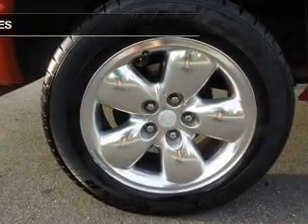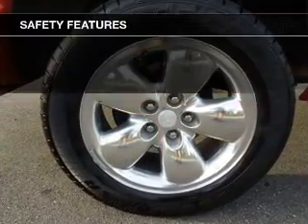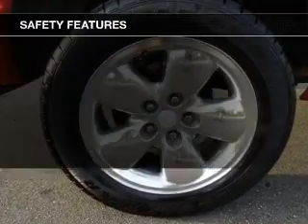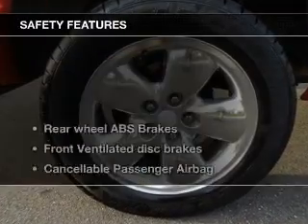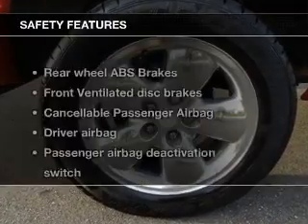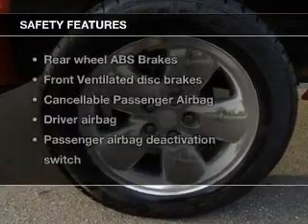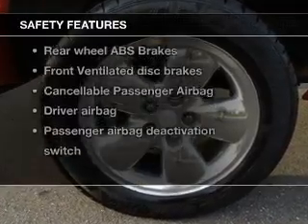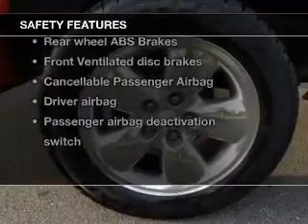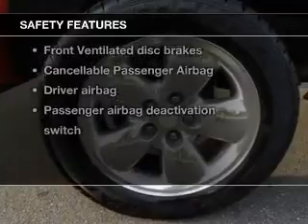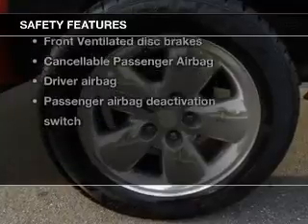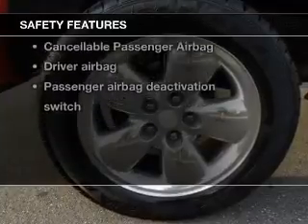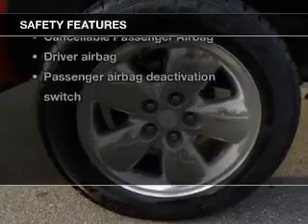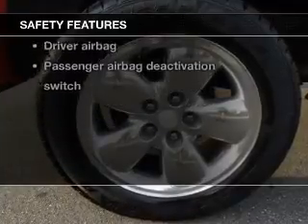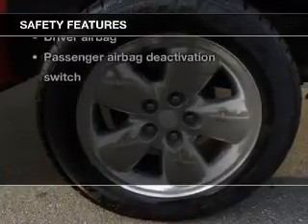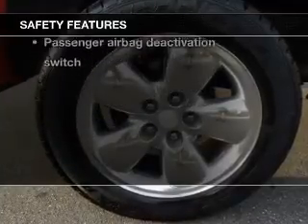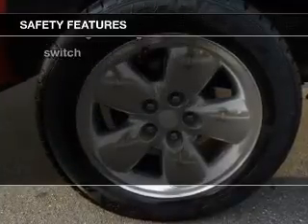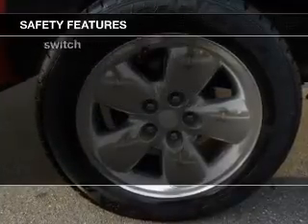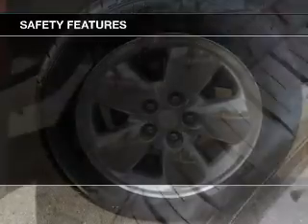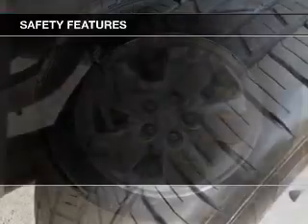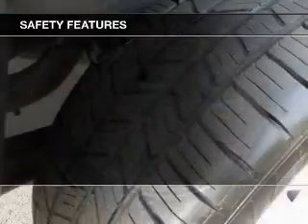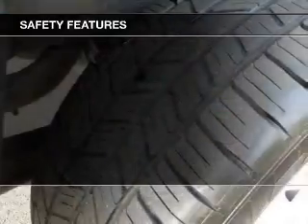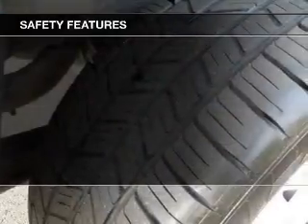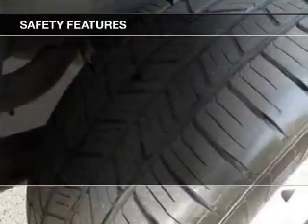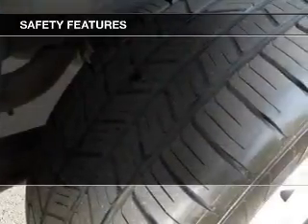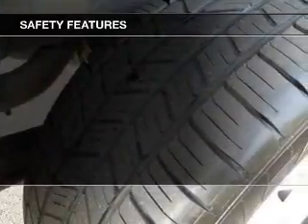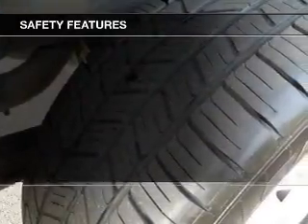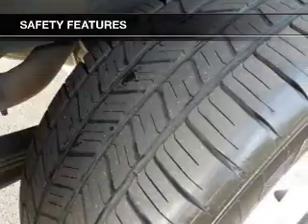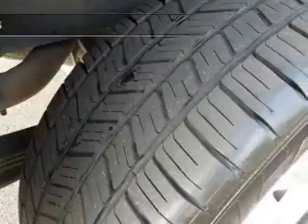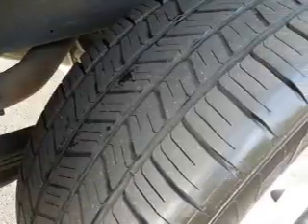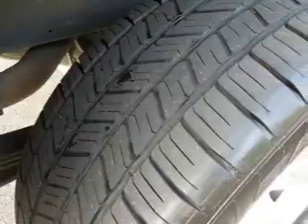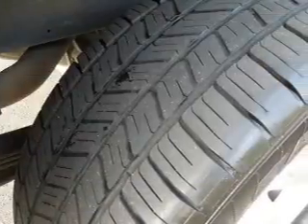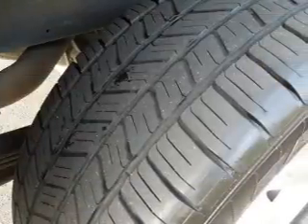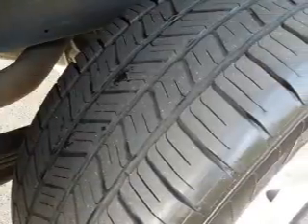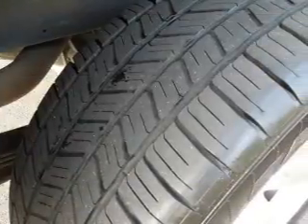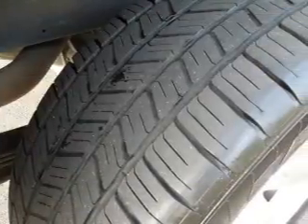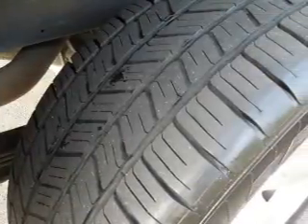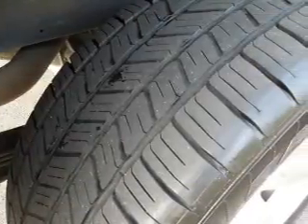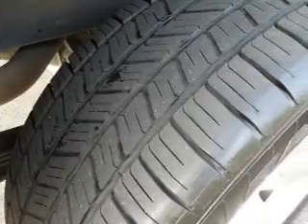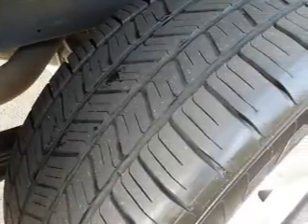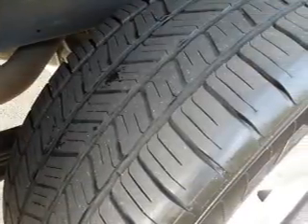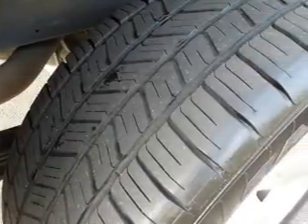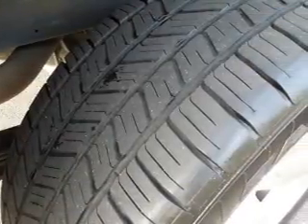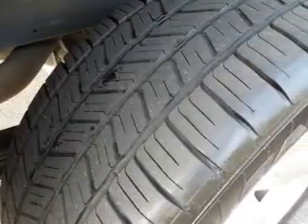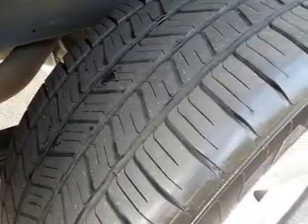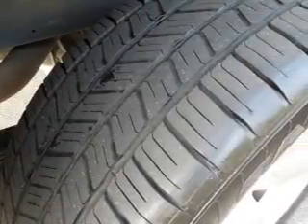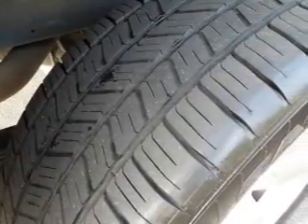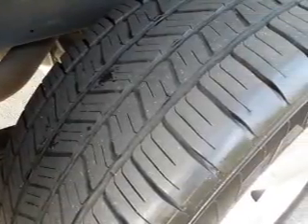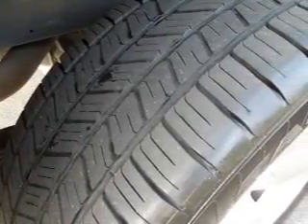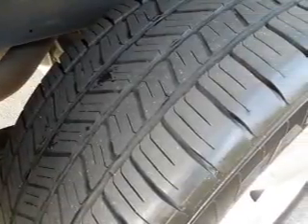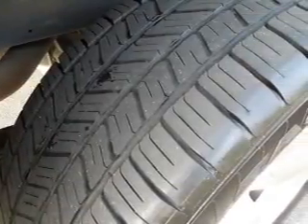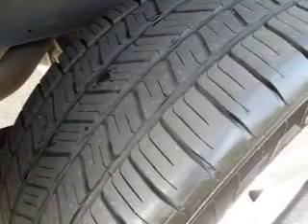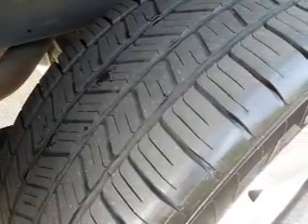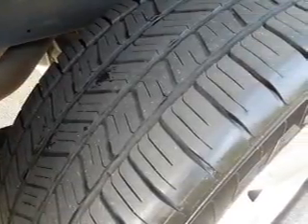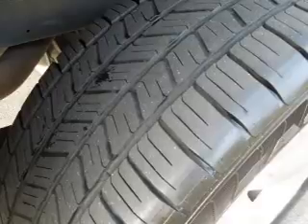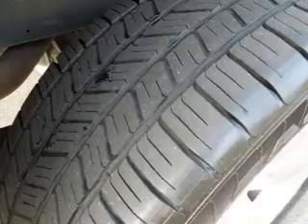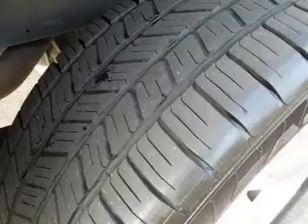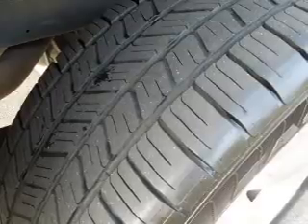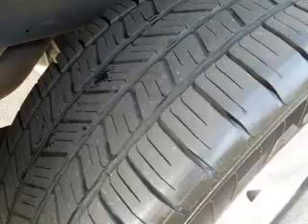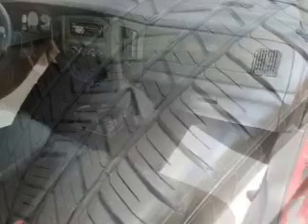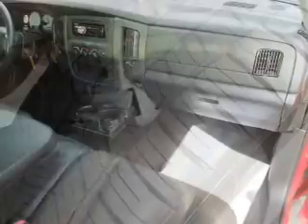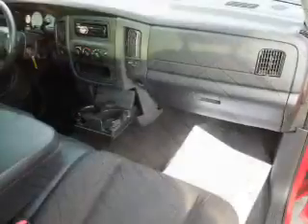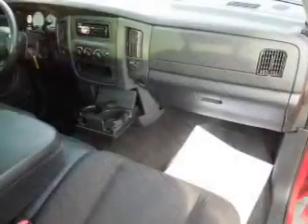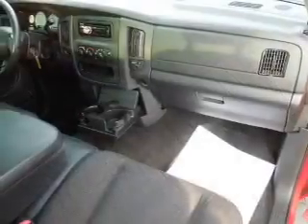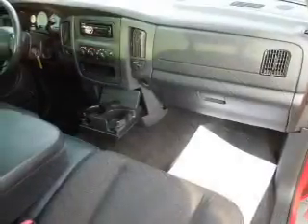And for your peace of mind, the following safety equipment is included: front ventilated disc brakes, a passenger airbag, and independent suspension.